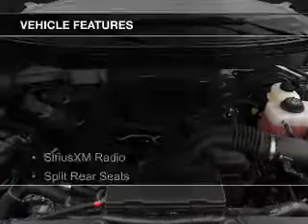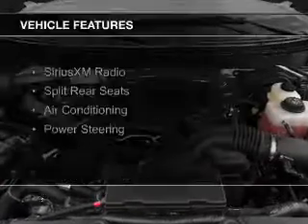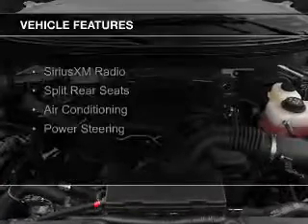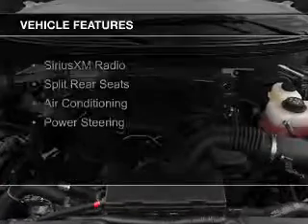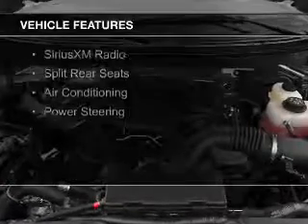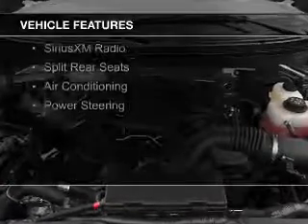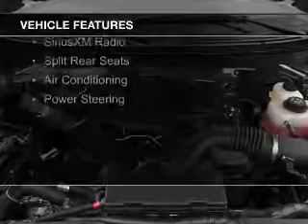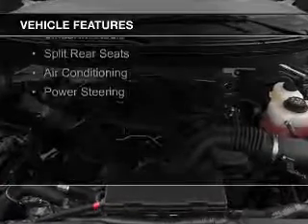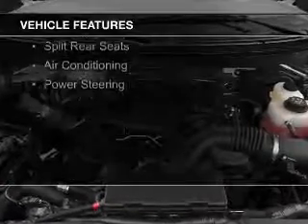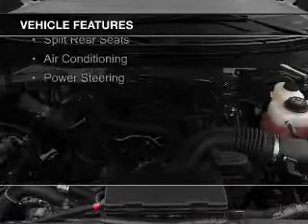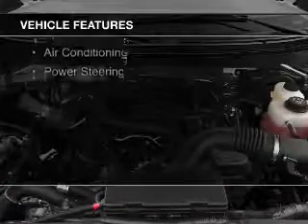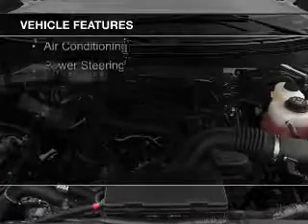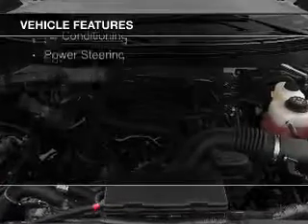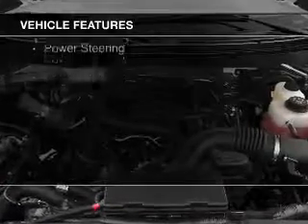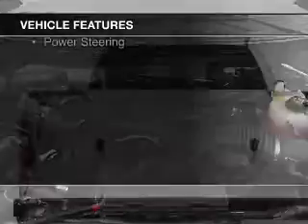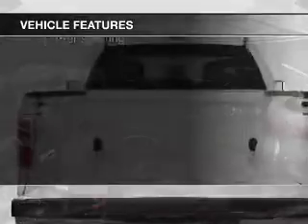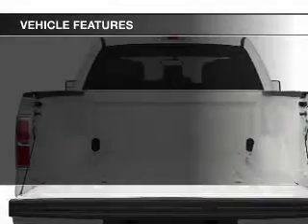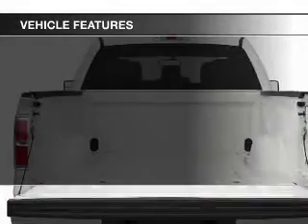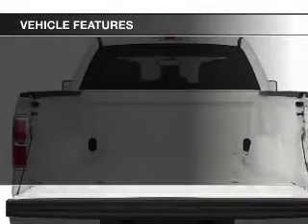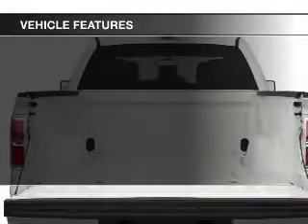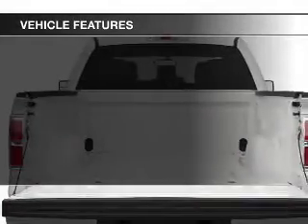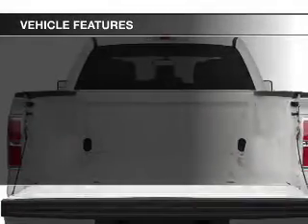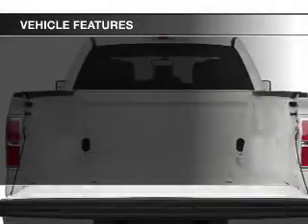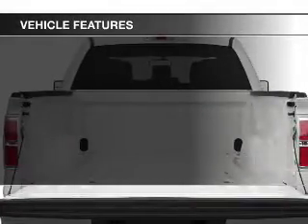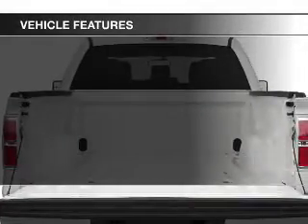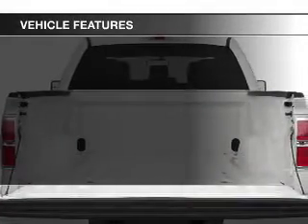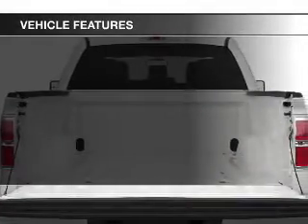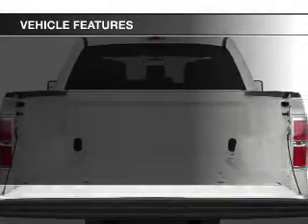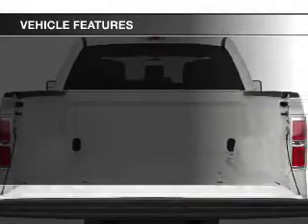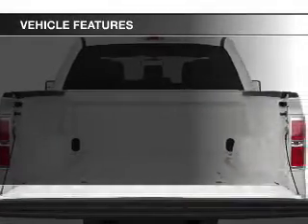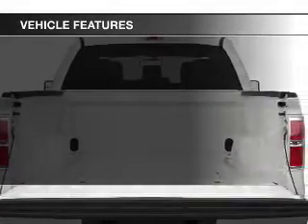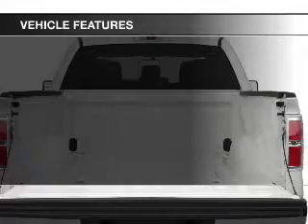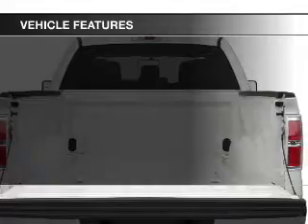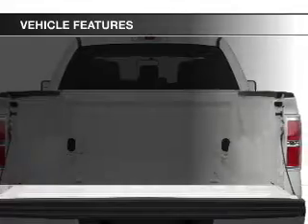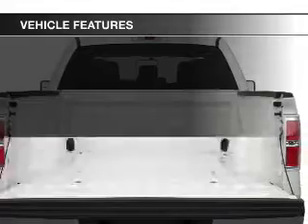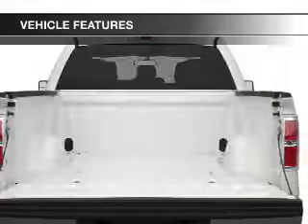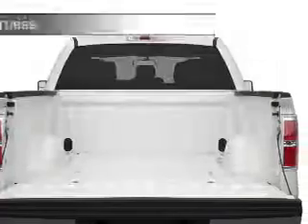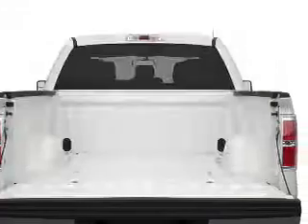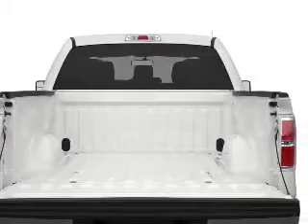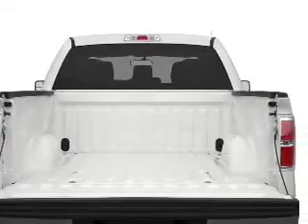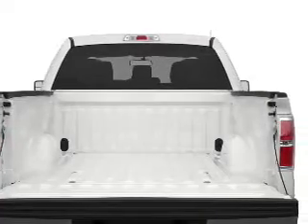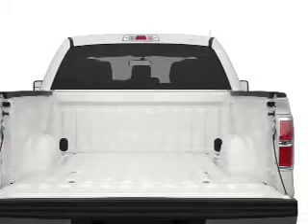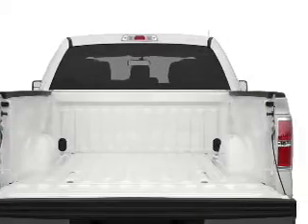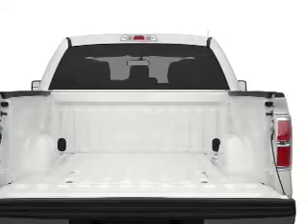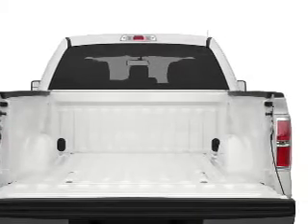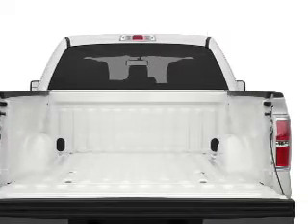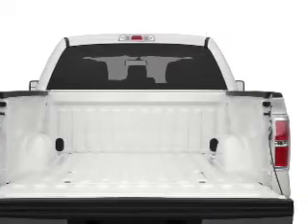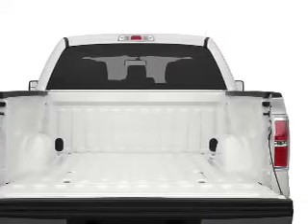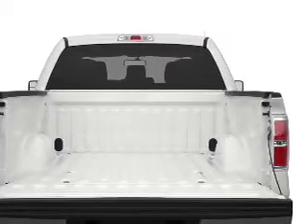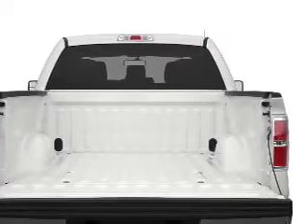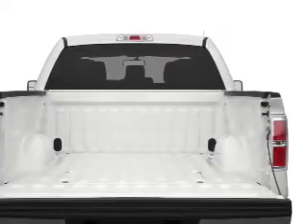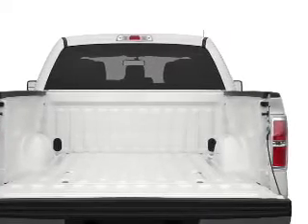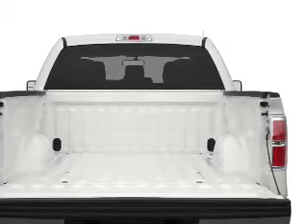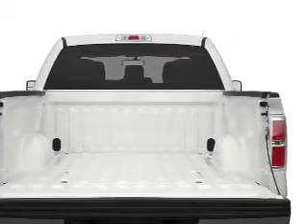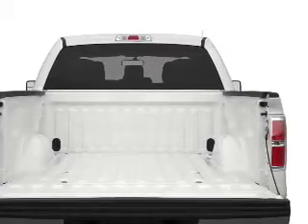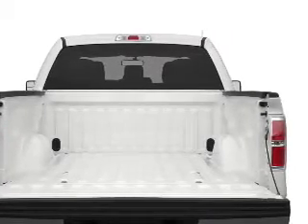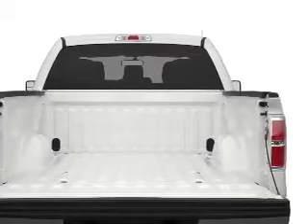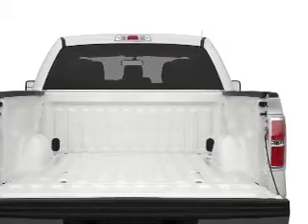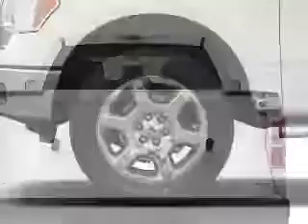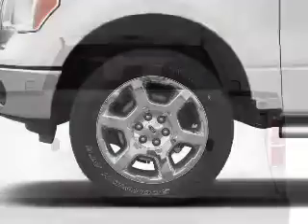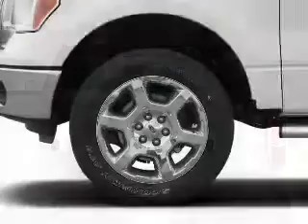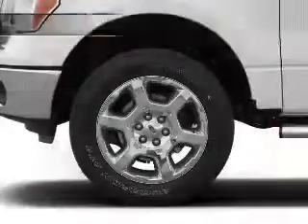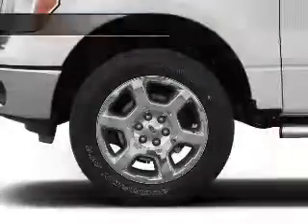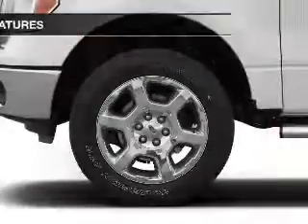The features include Sirius XM satellite radio, split rear seats, air conditioning, and power steering.